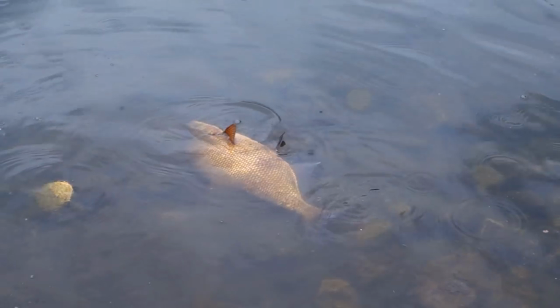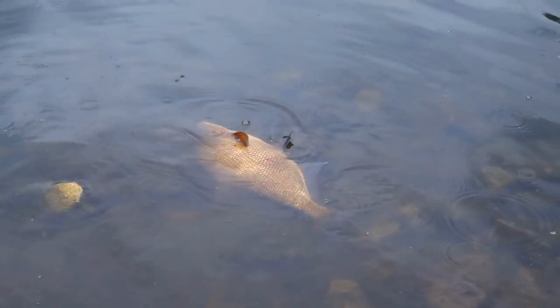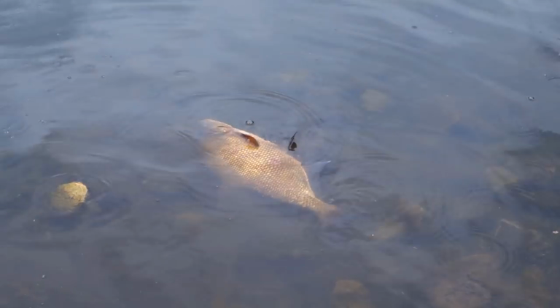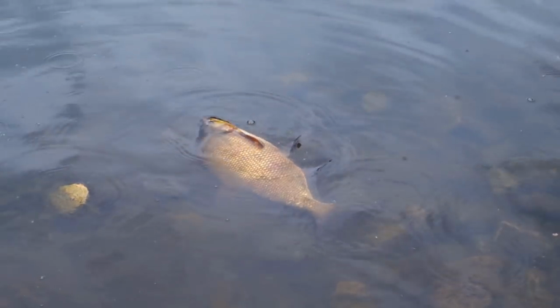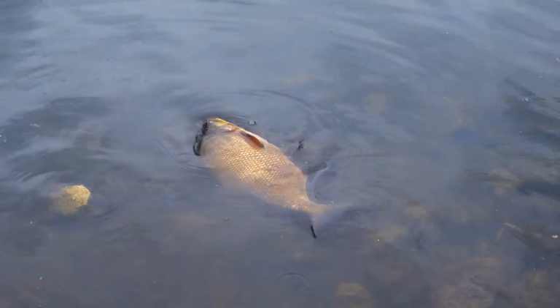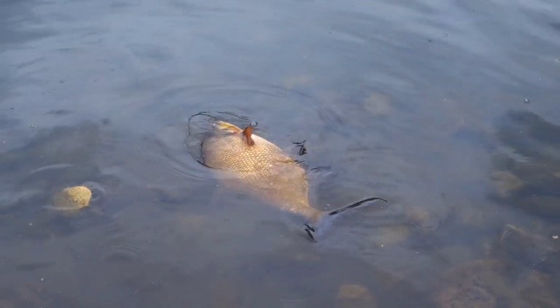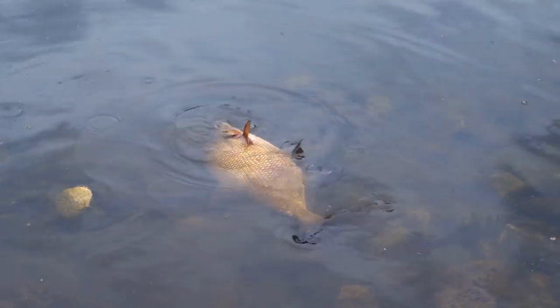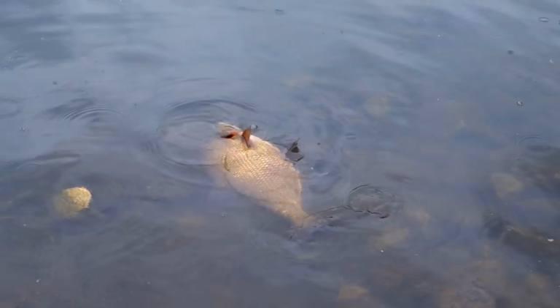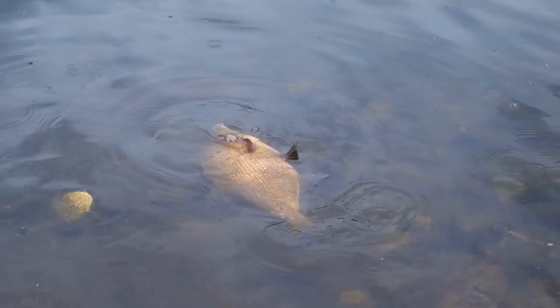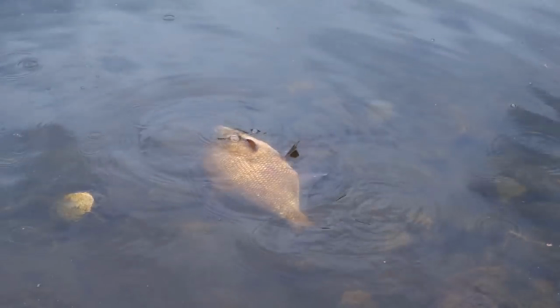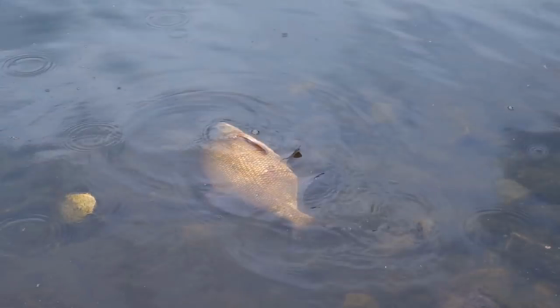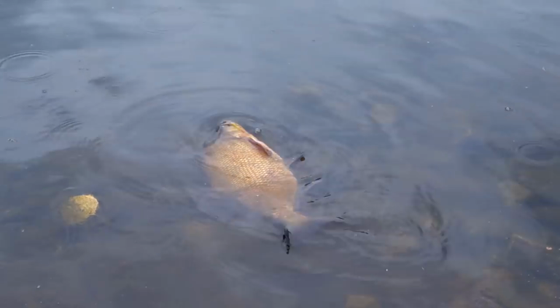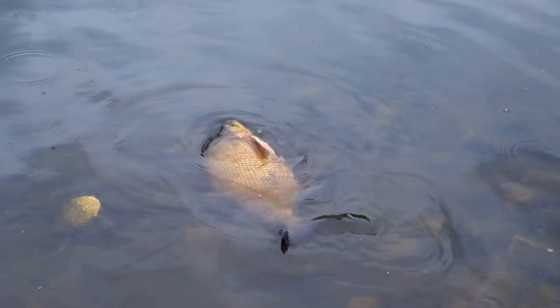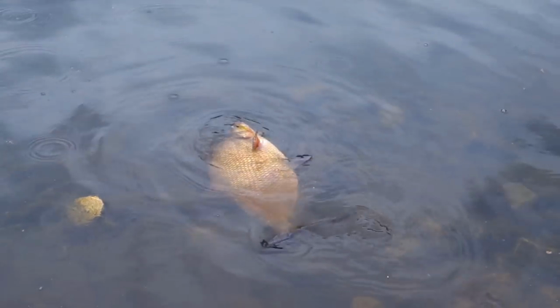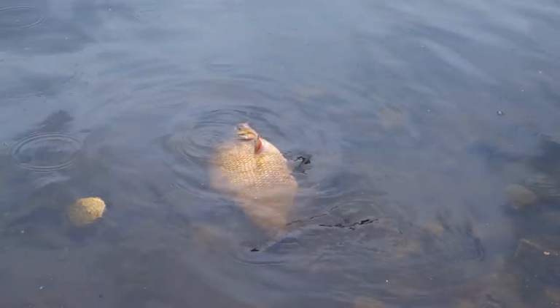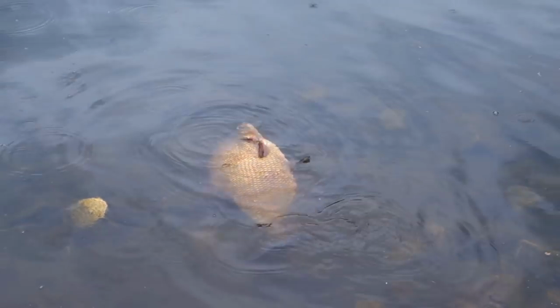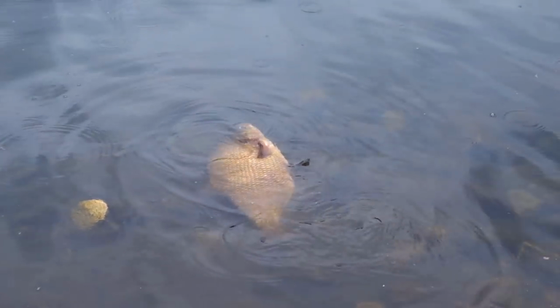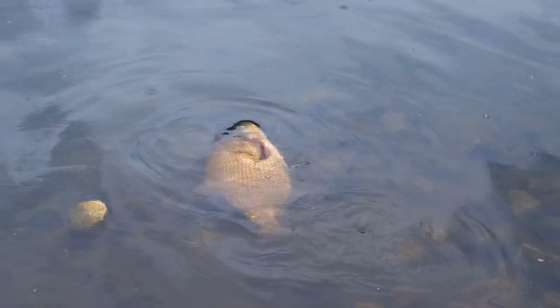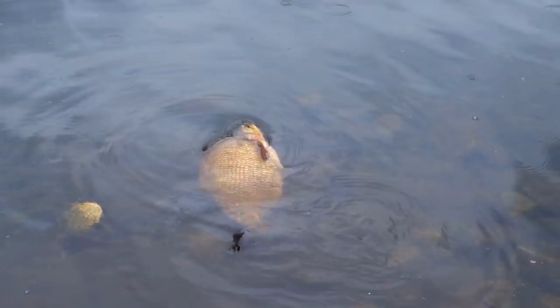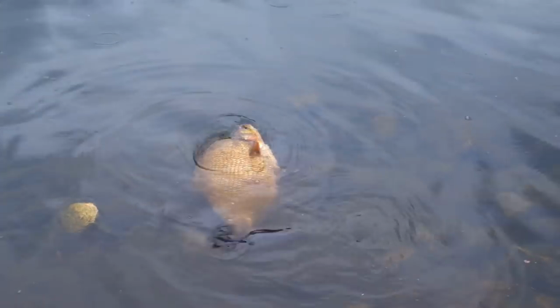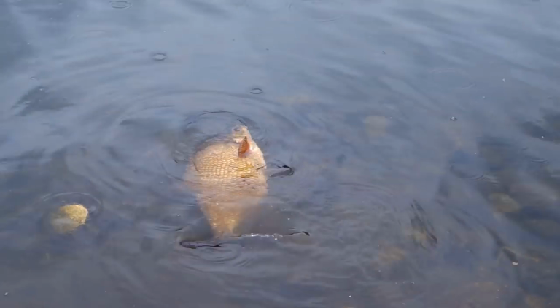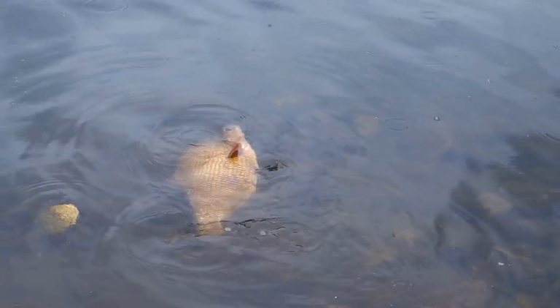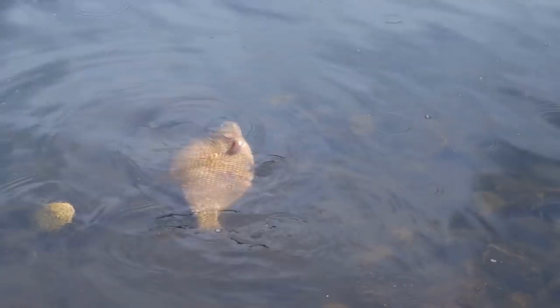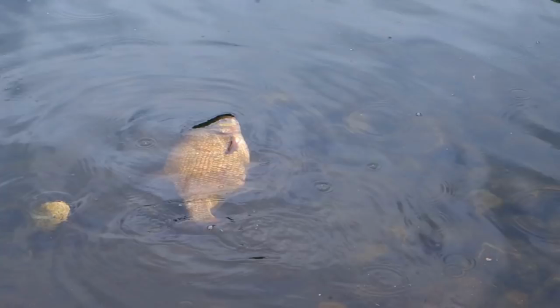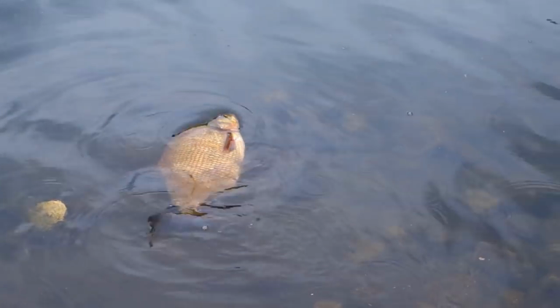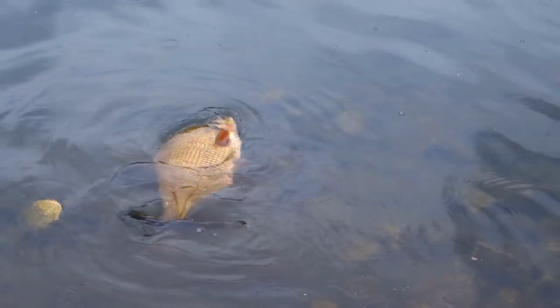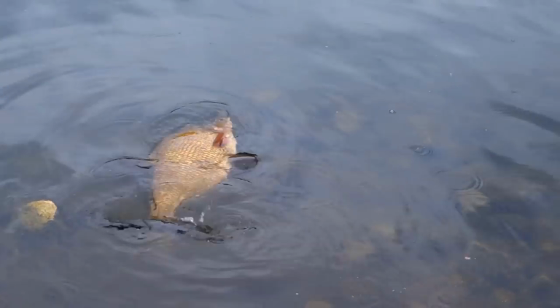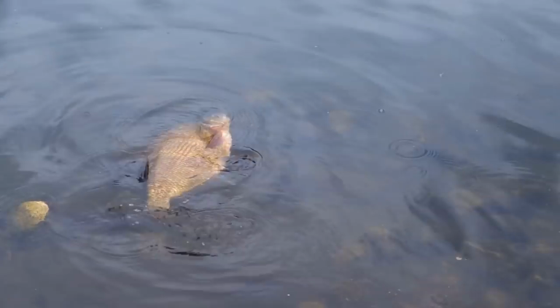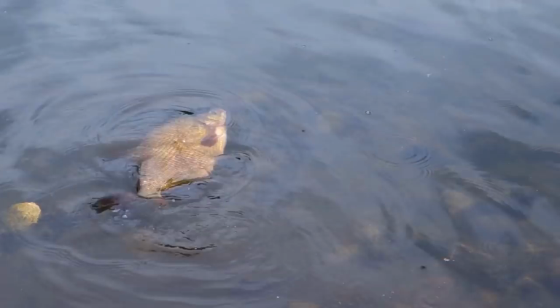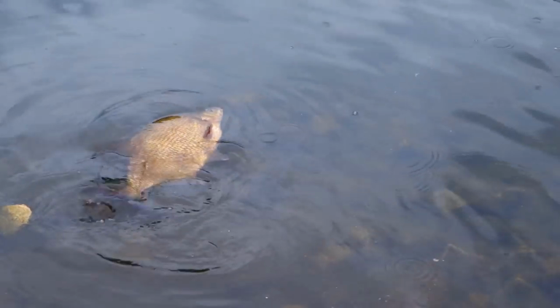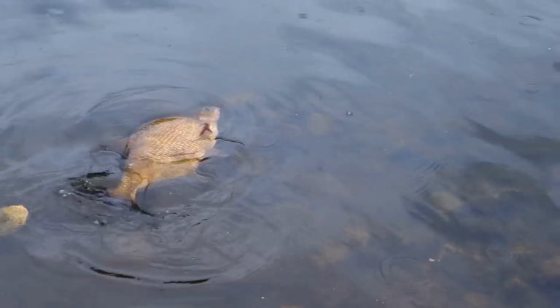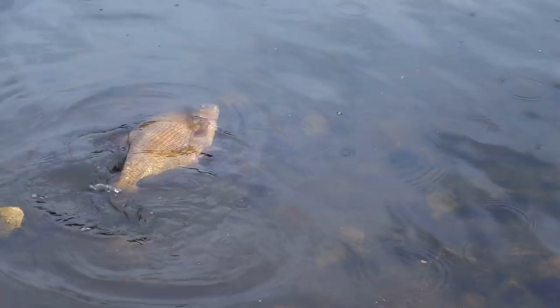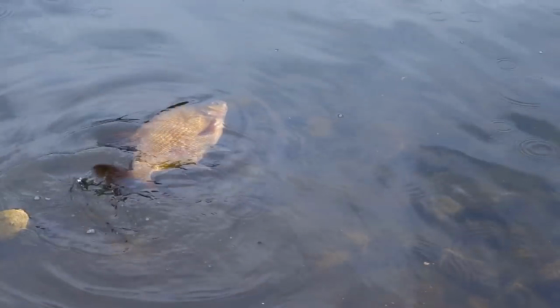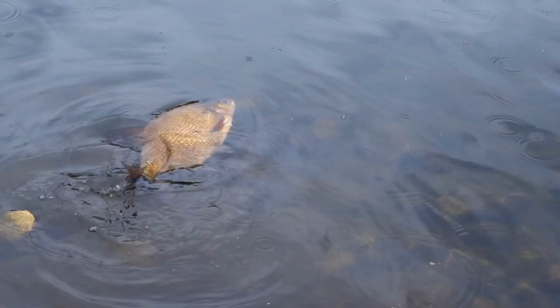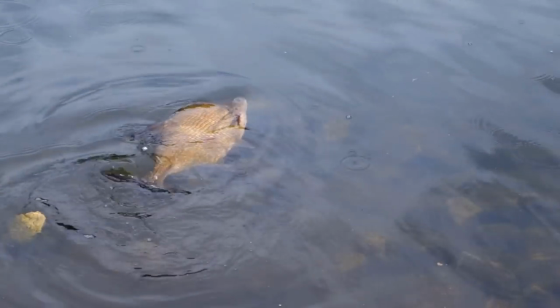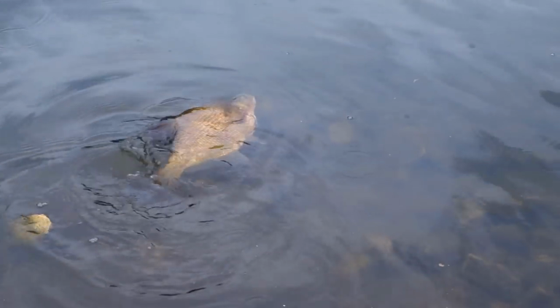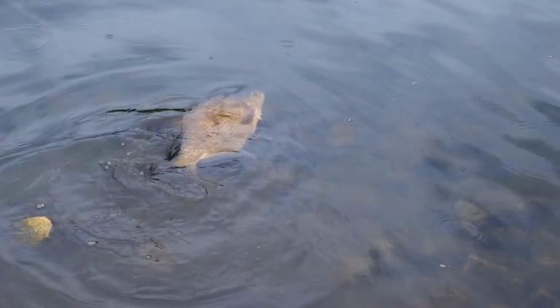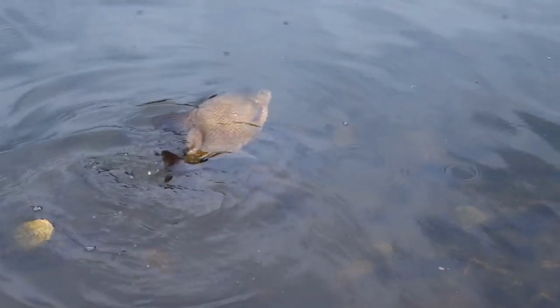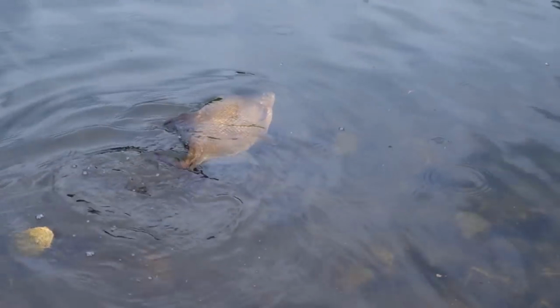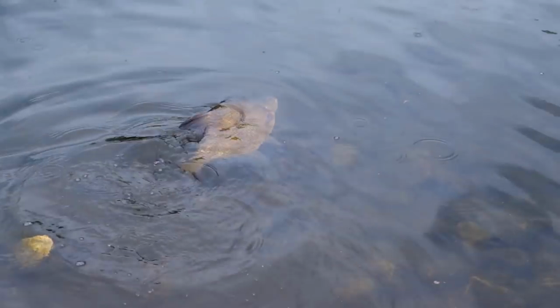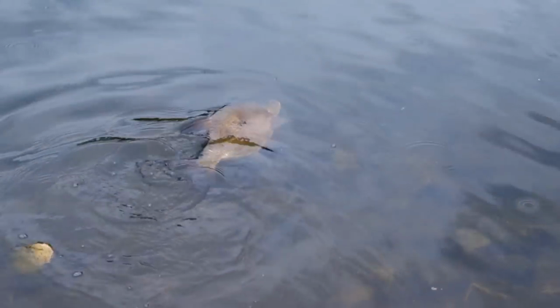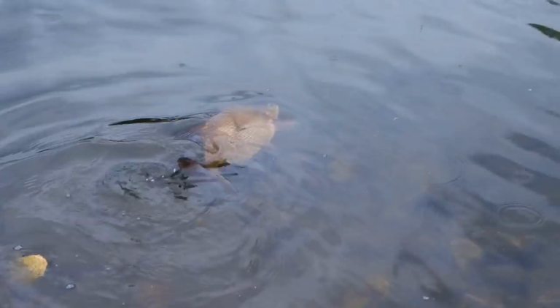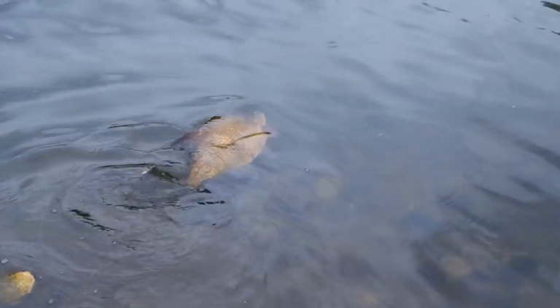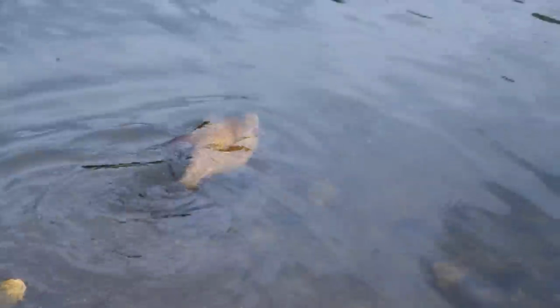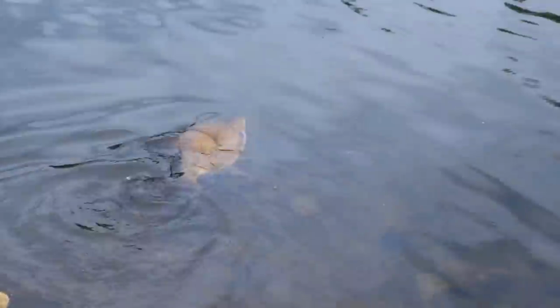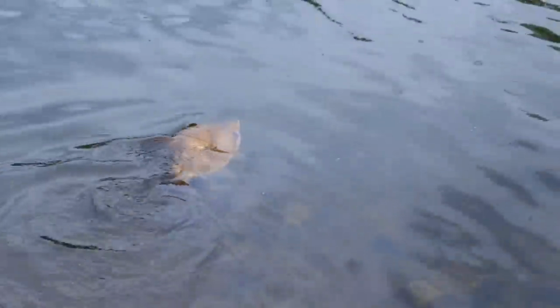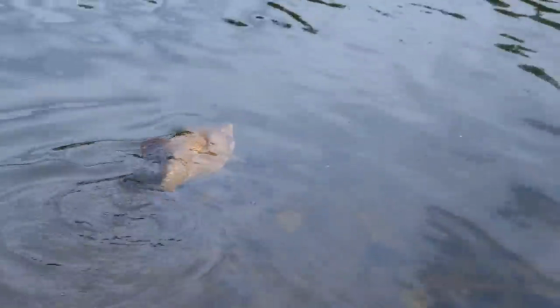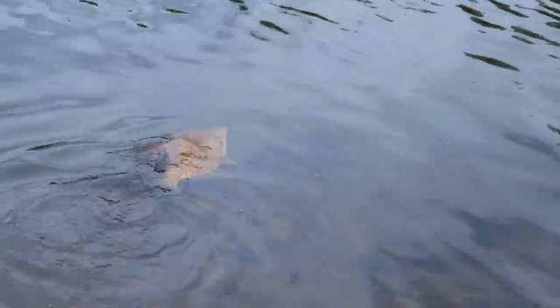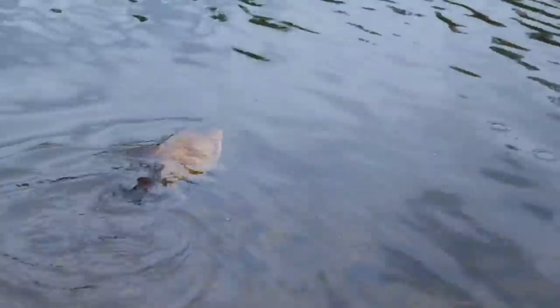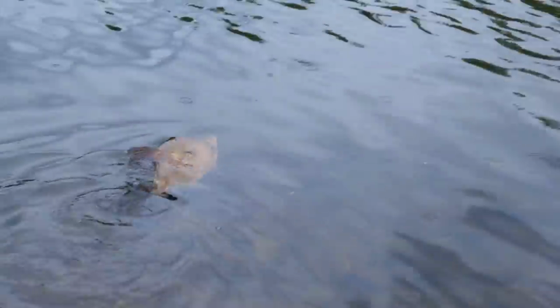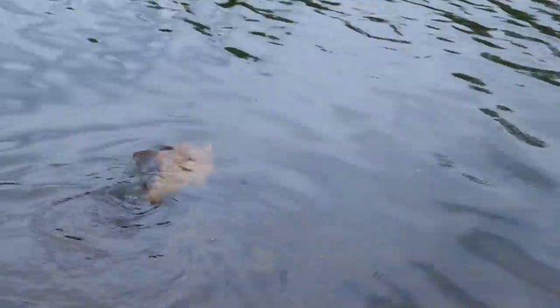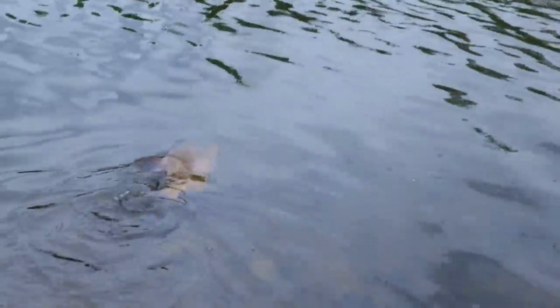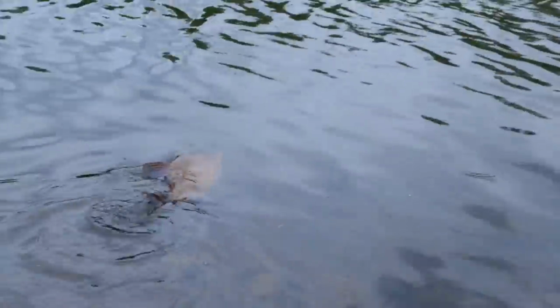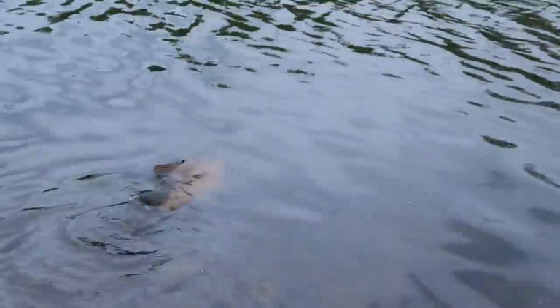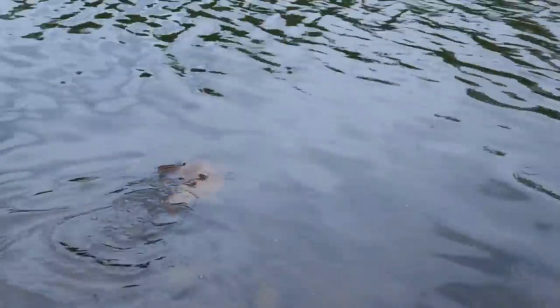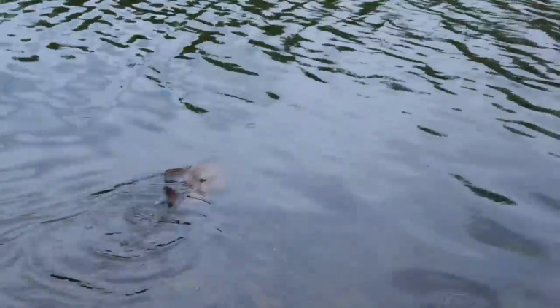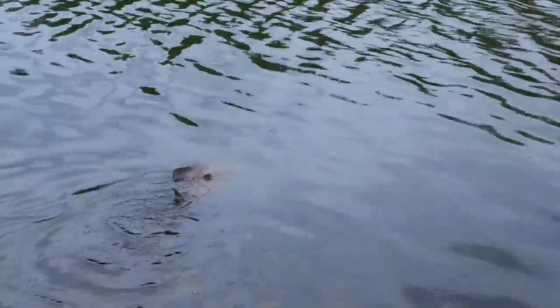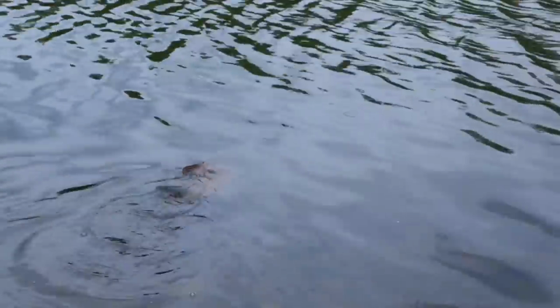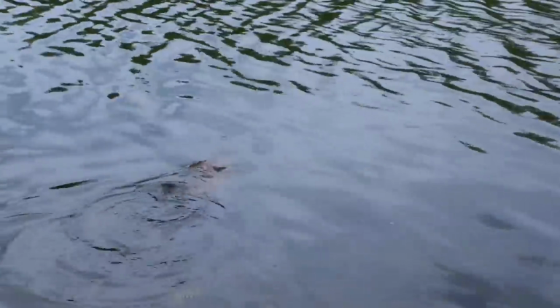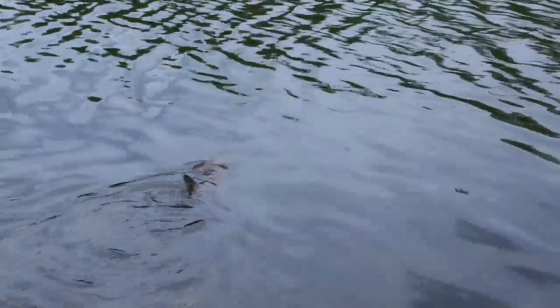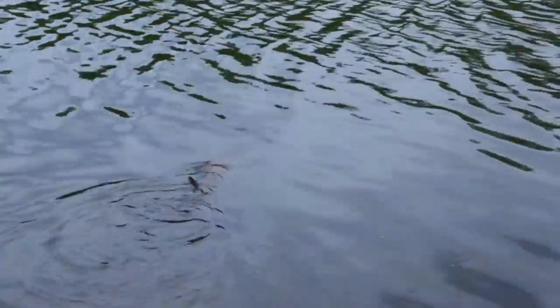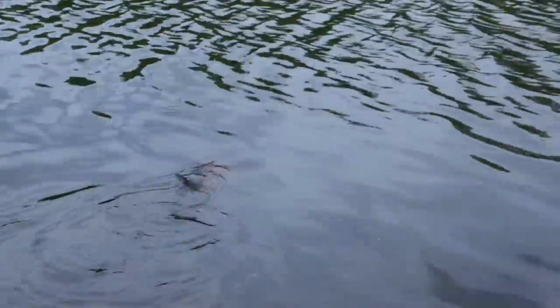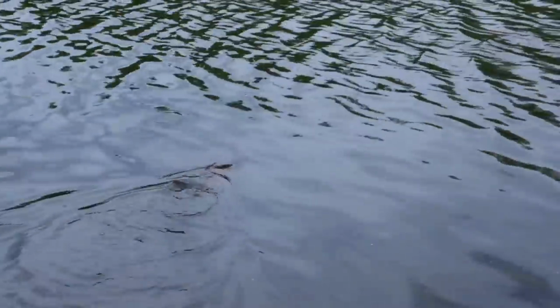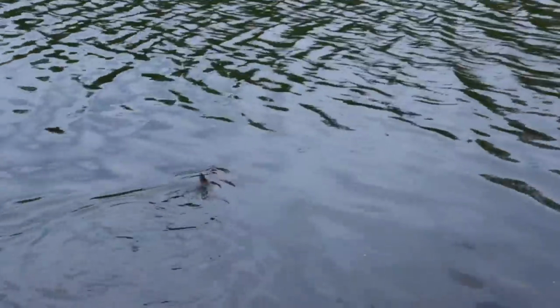Go on, go on. That is a big fish. He's out of there.